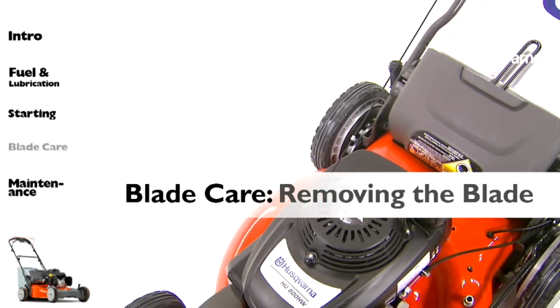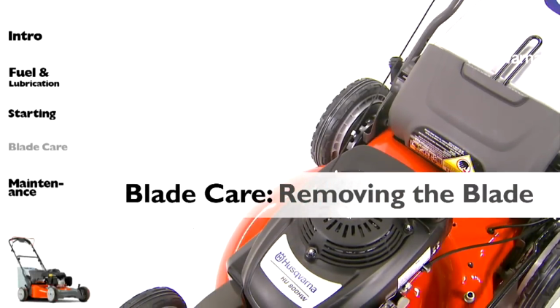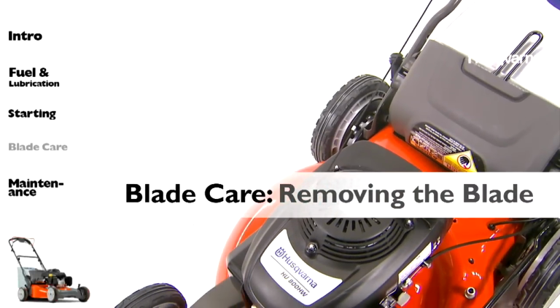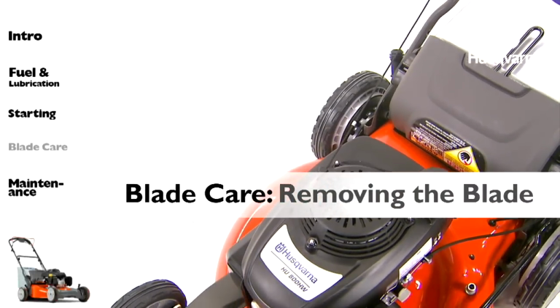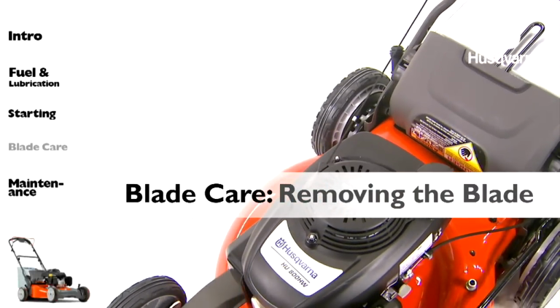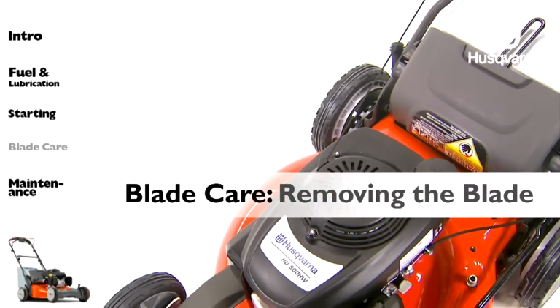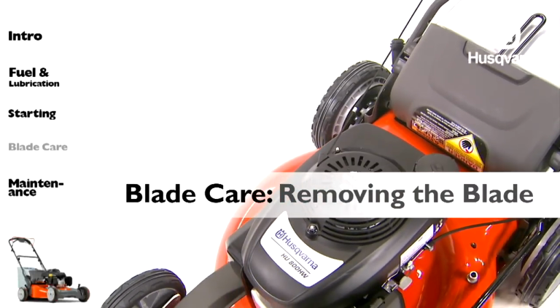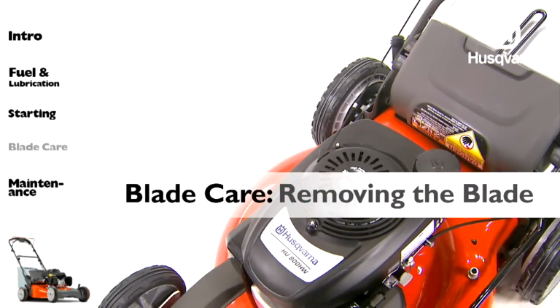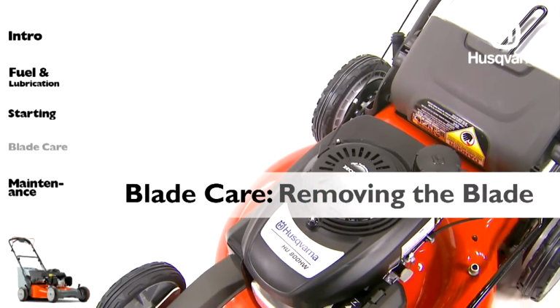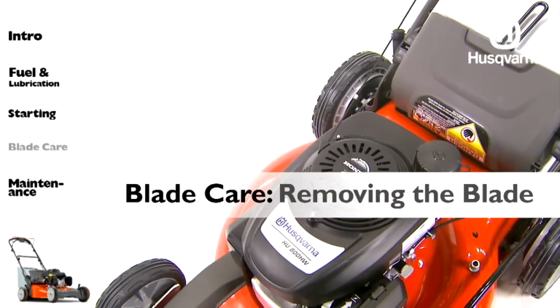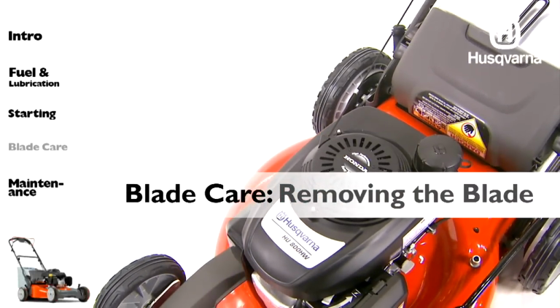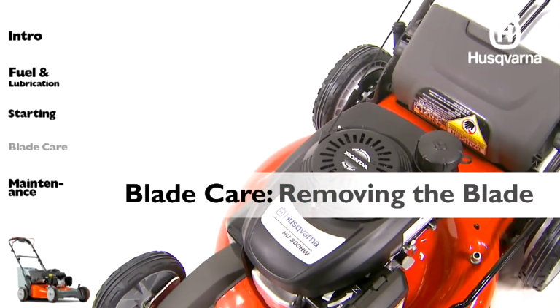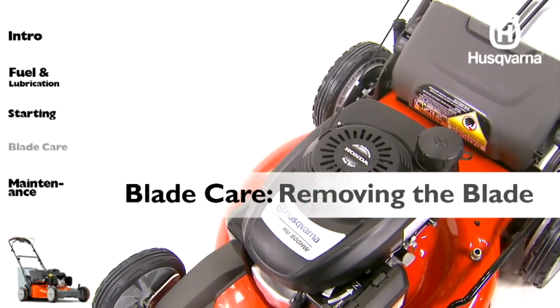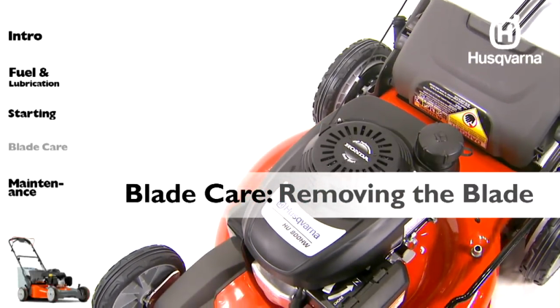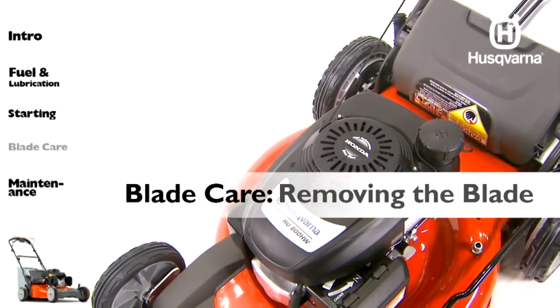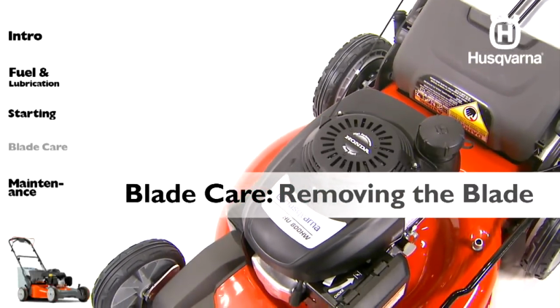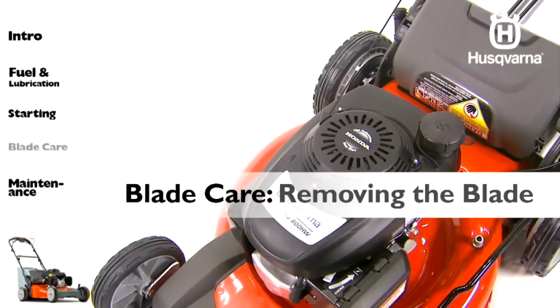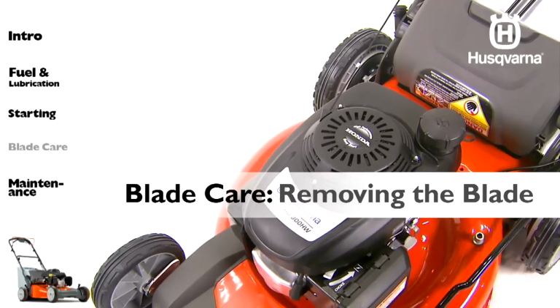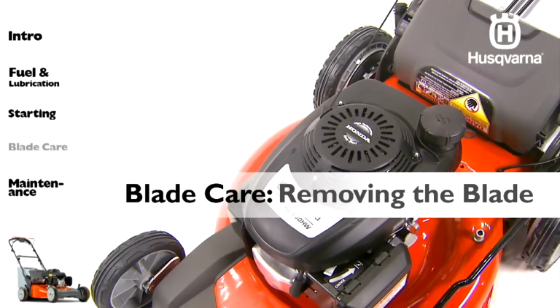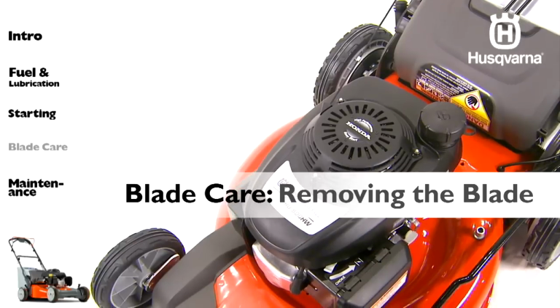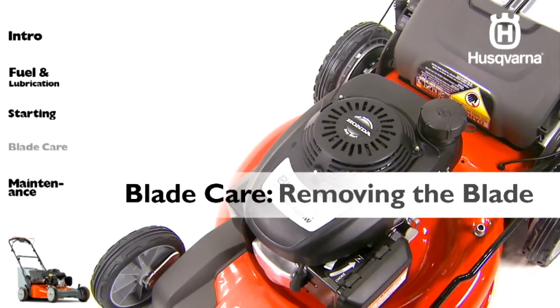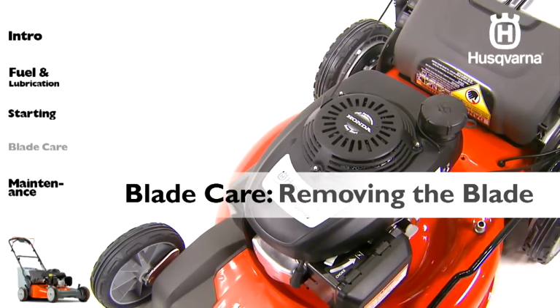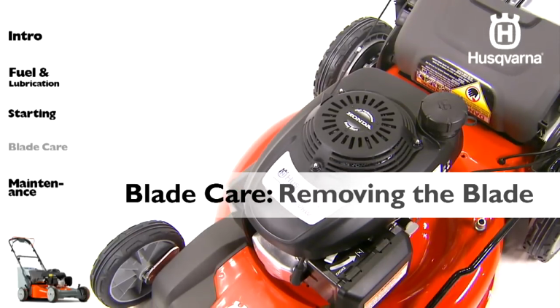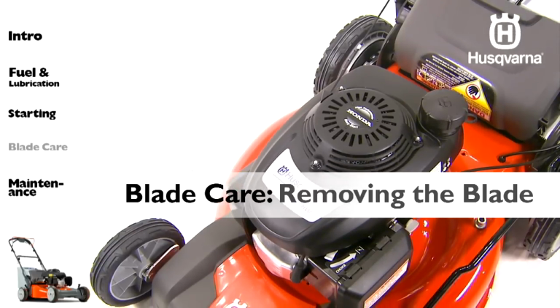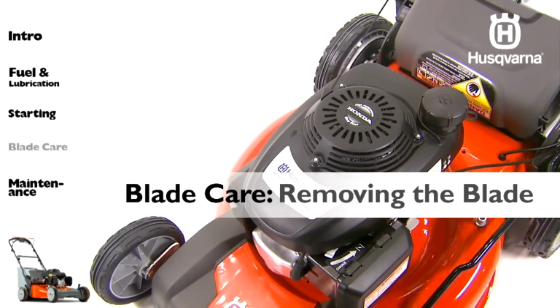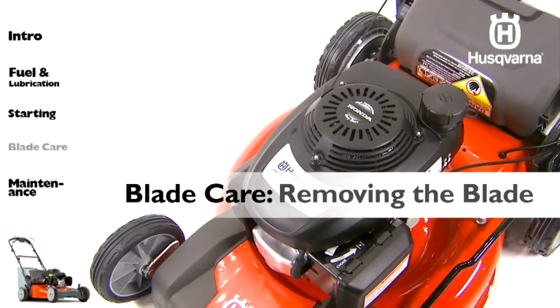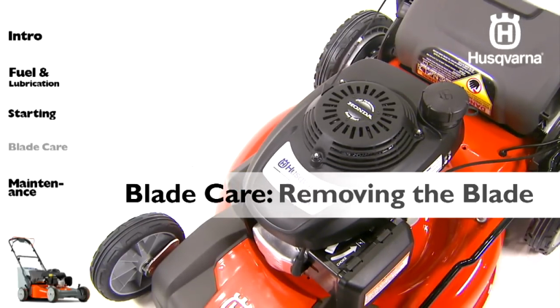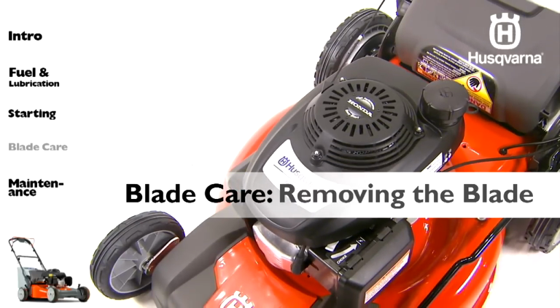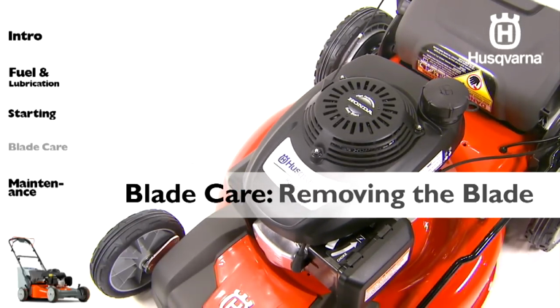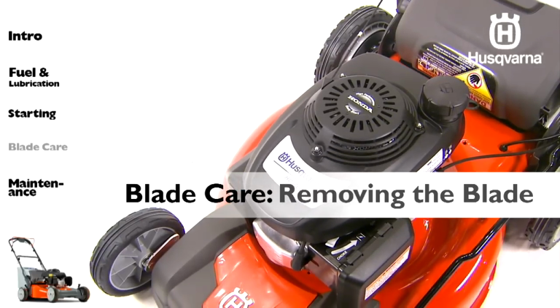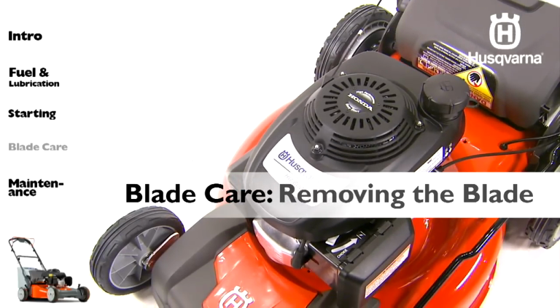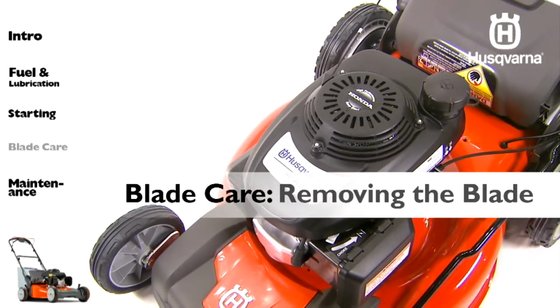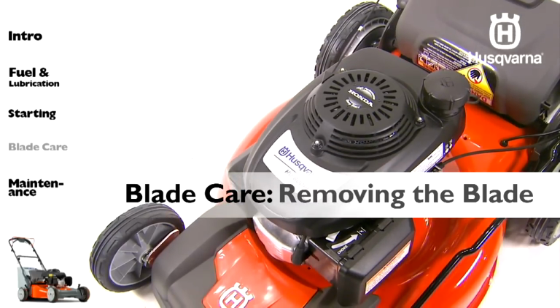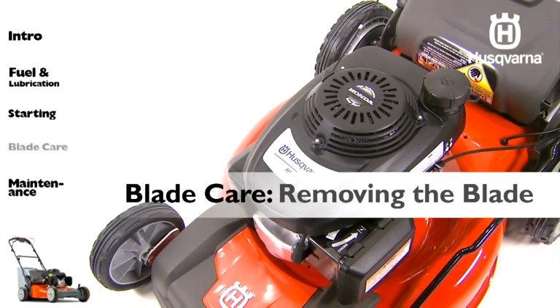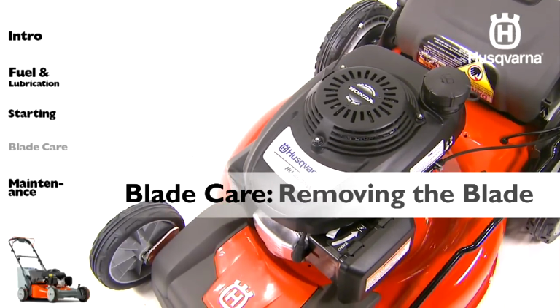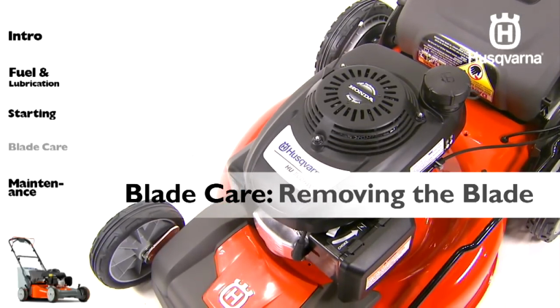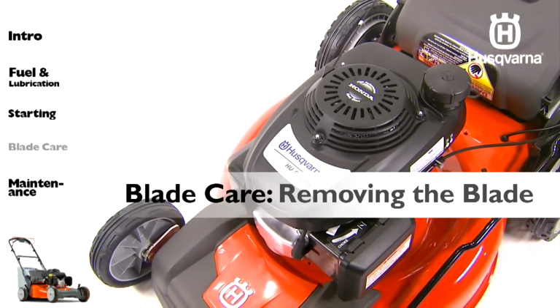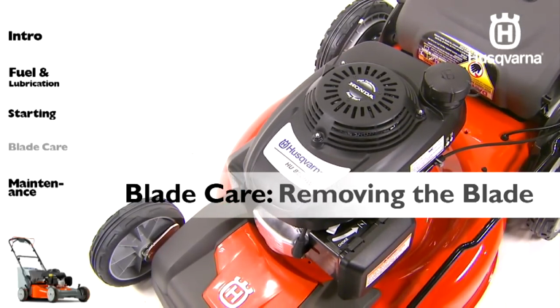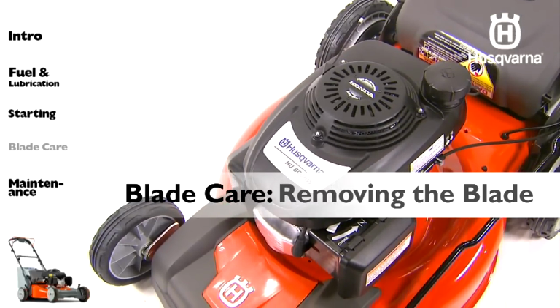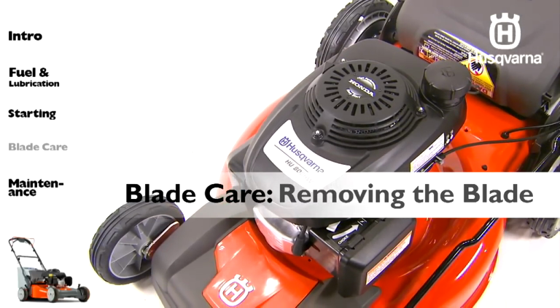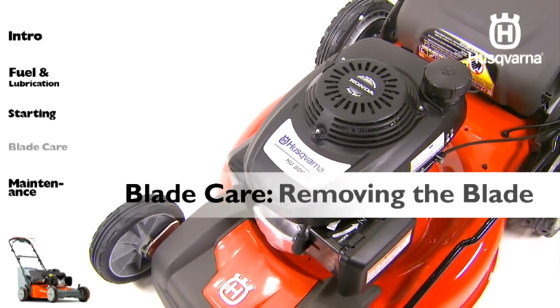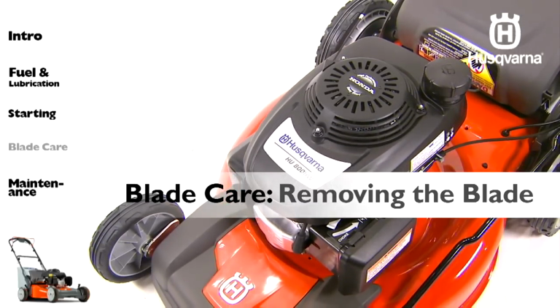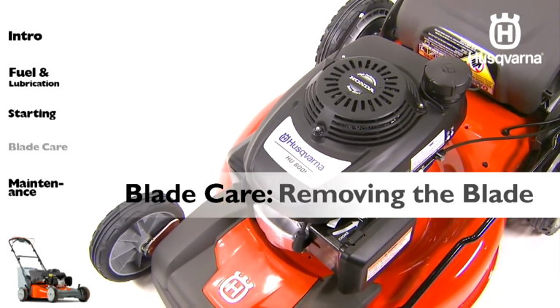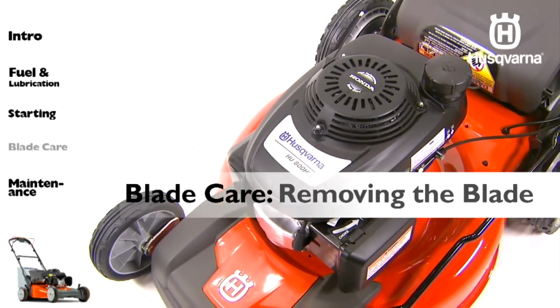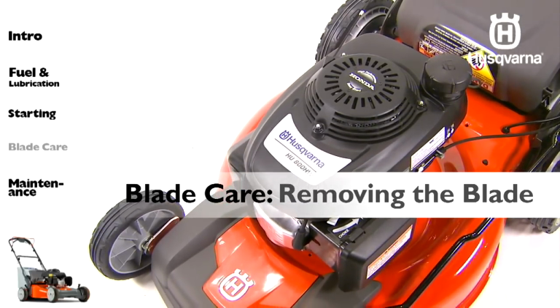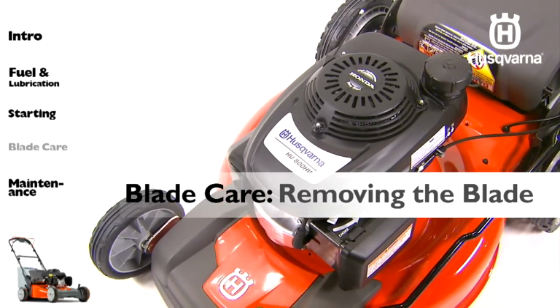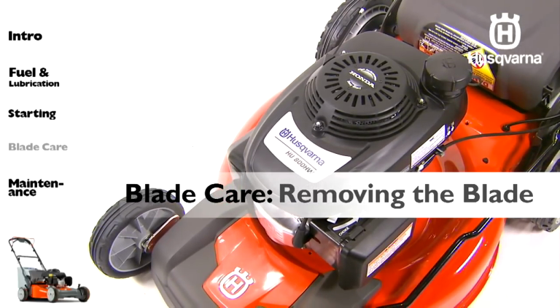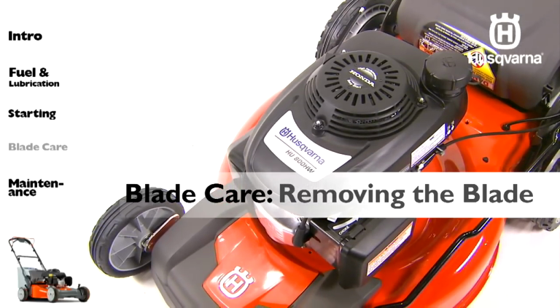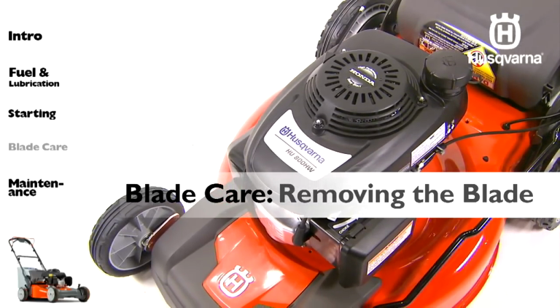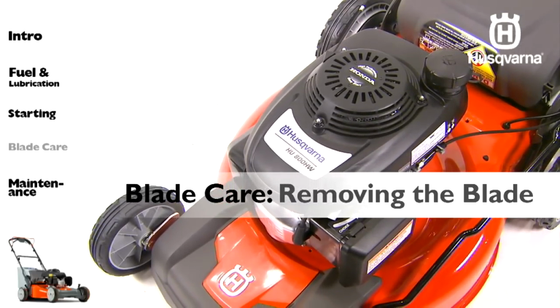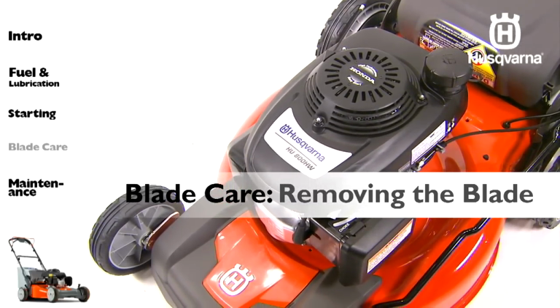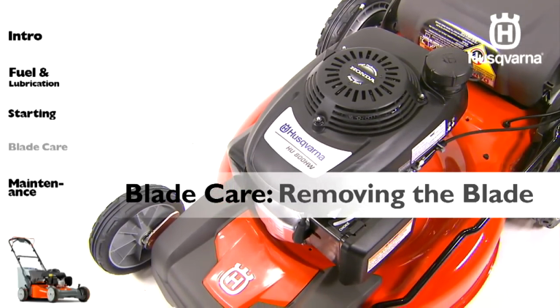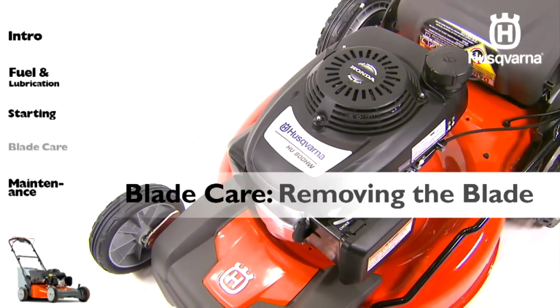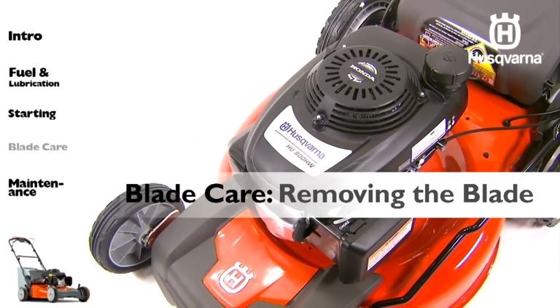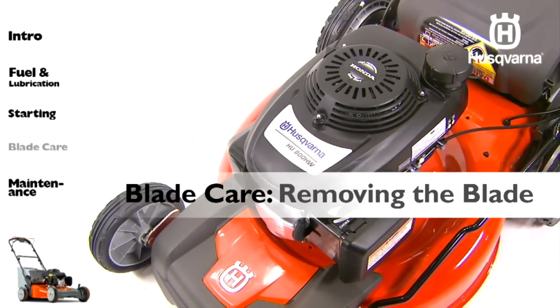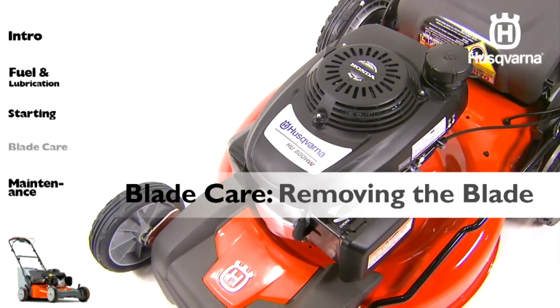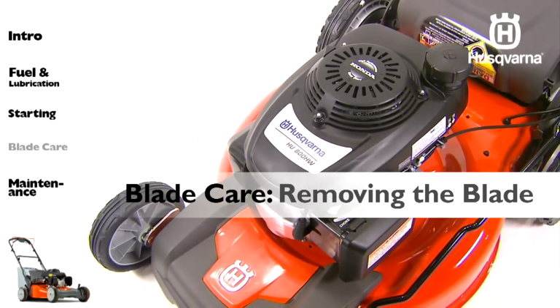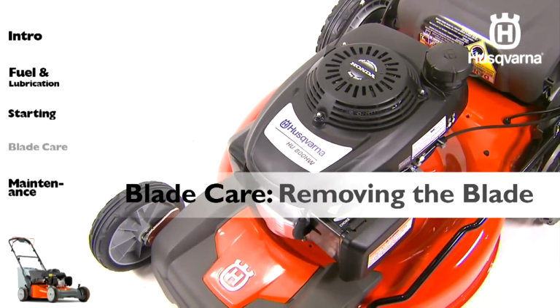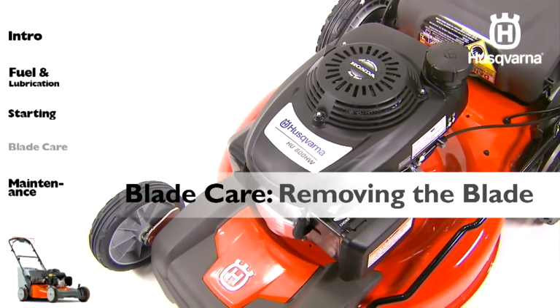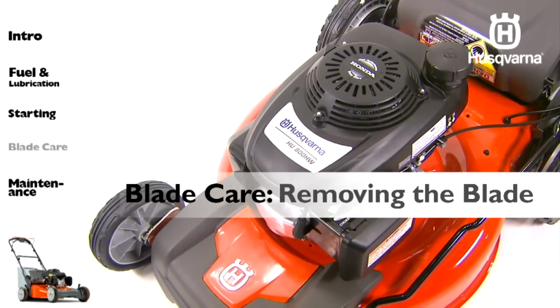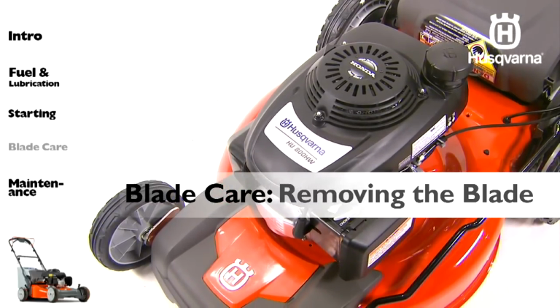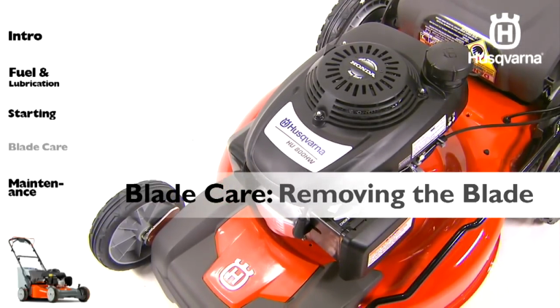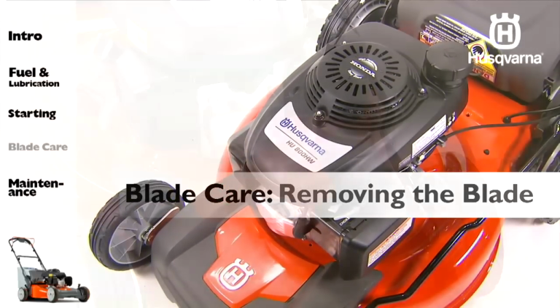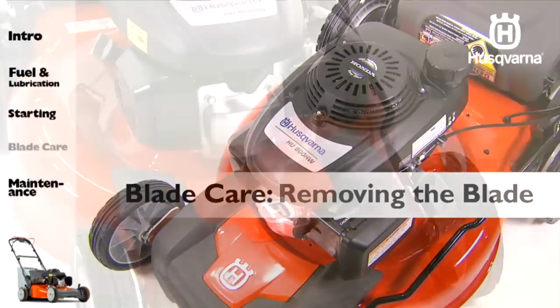For best results, the mower blade must be kept sharp. Always replace a dull, bent, or damaged blade.